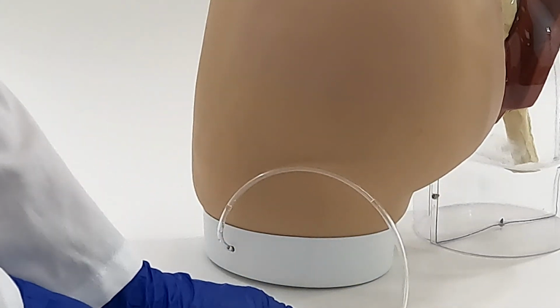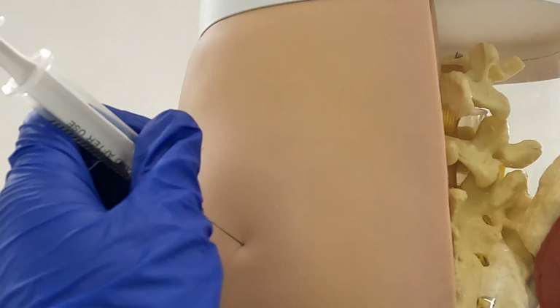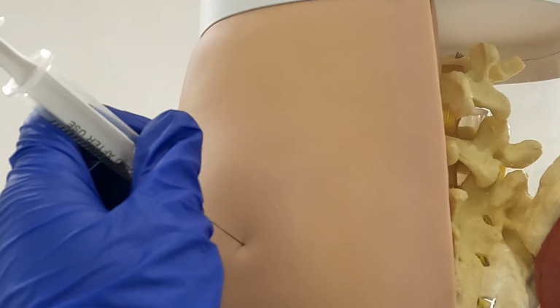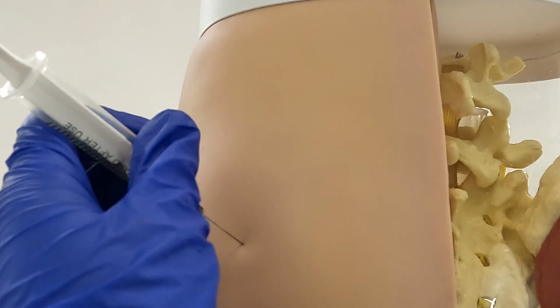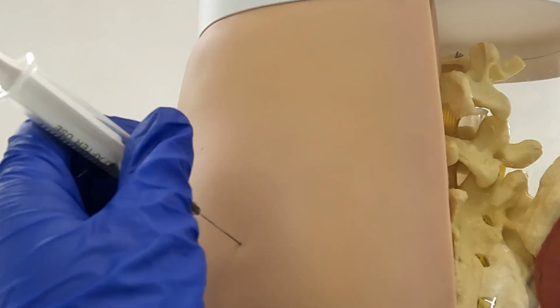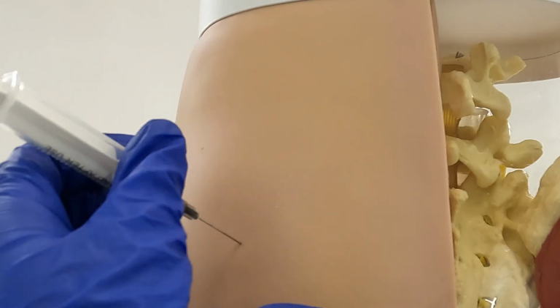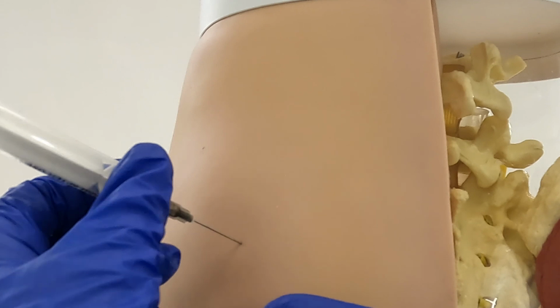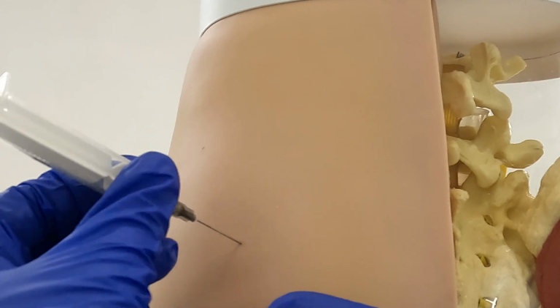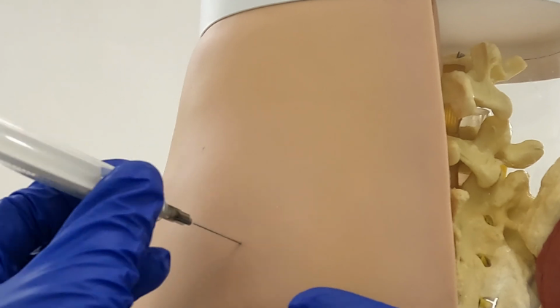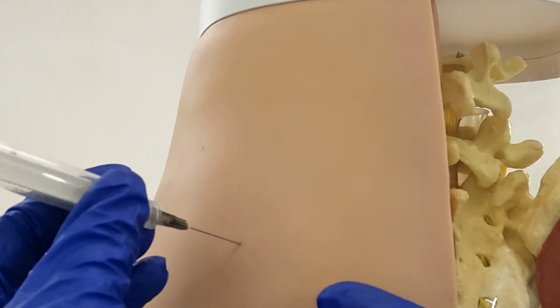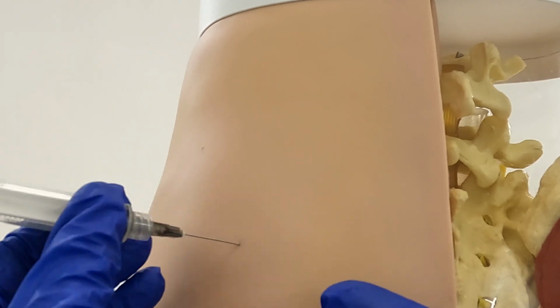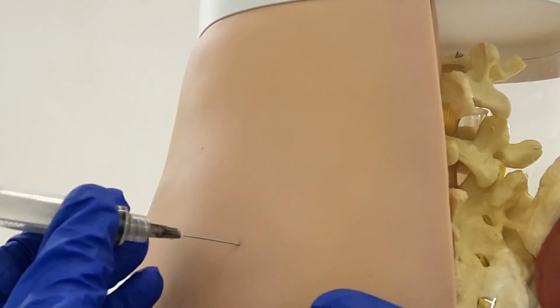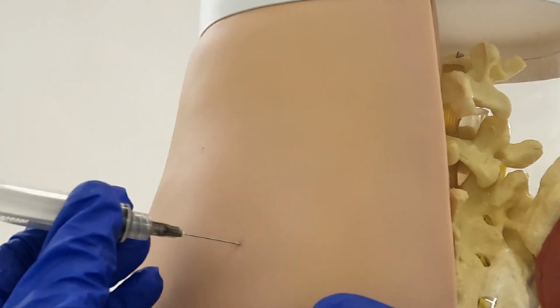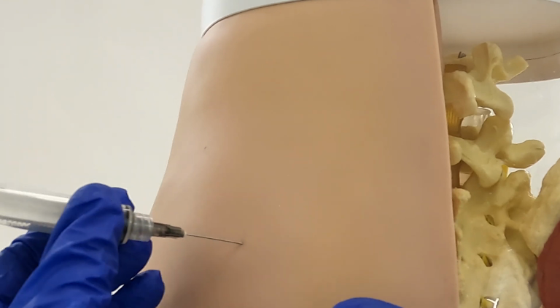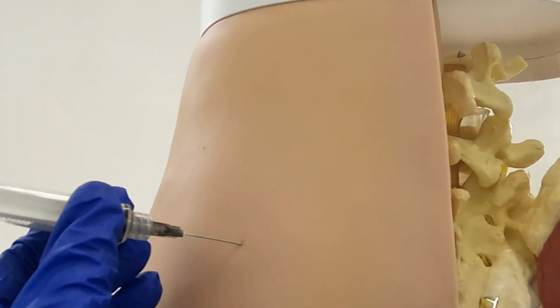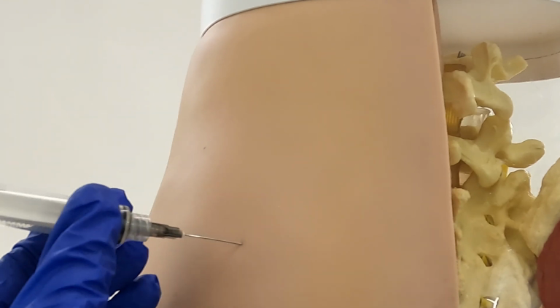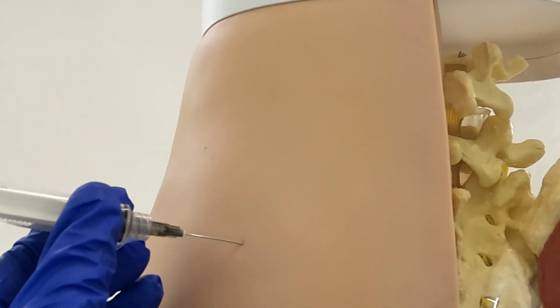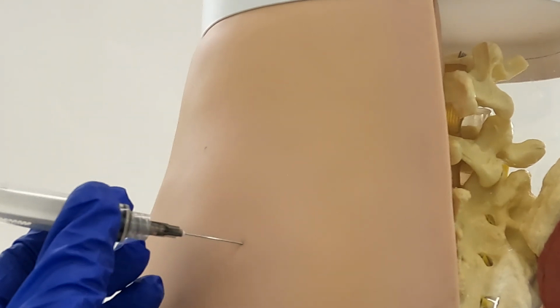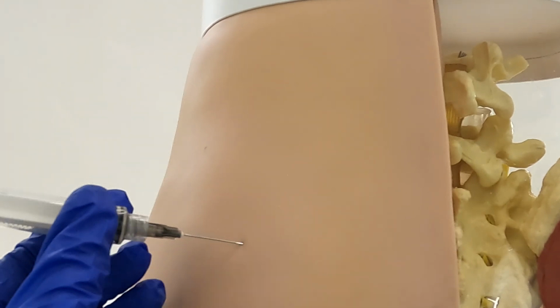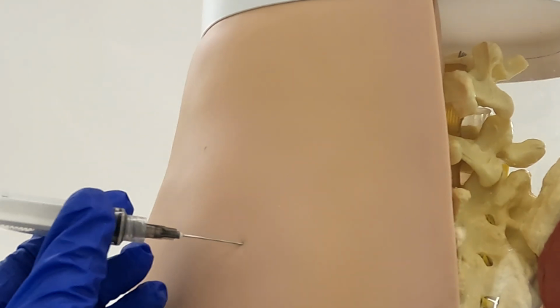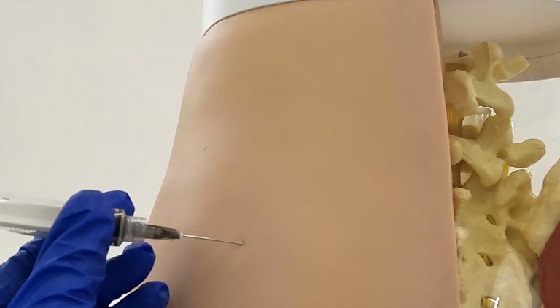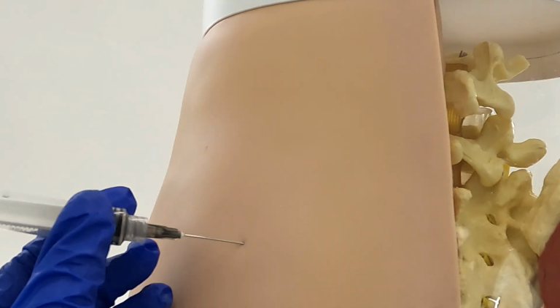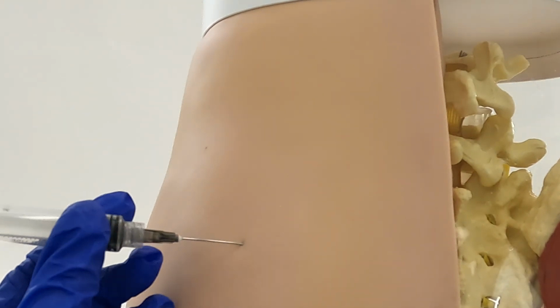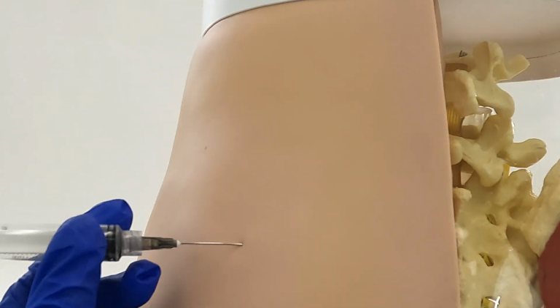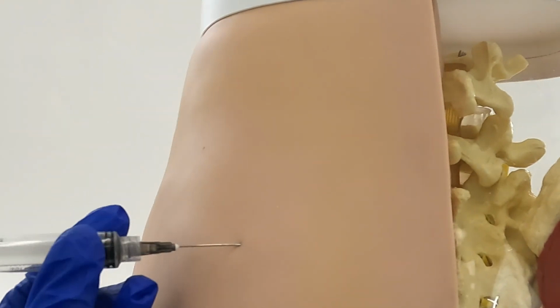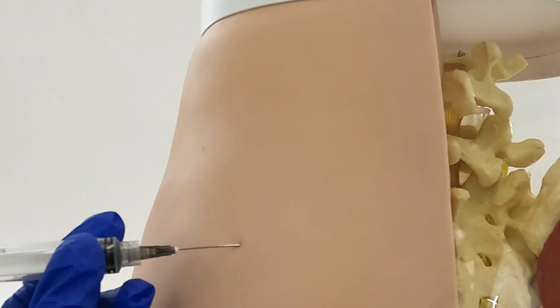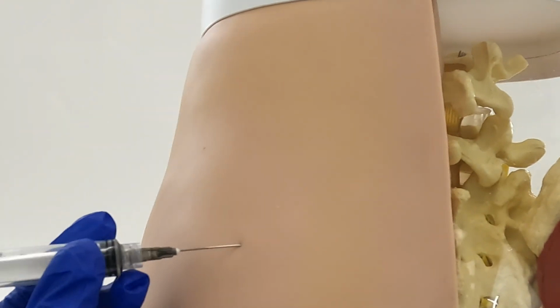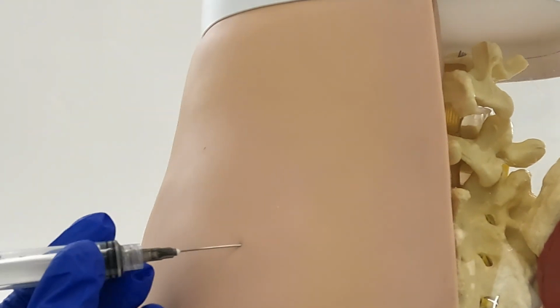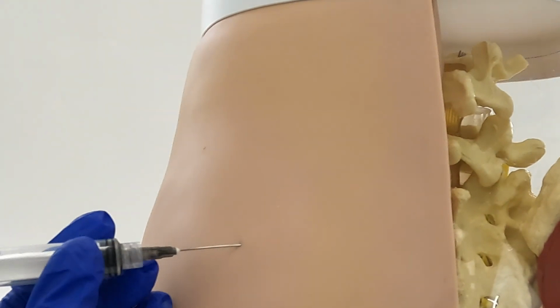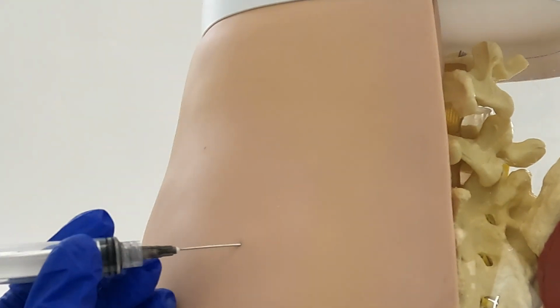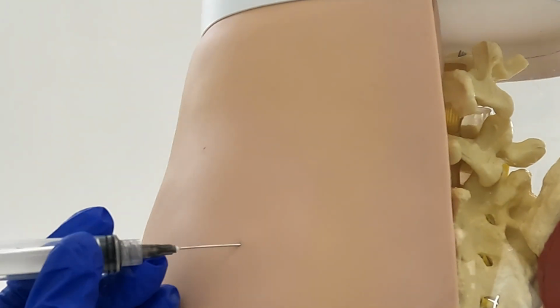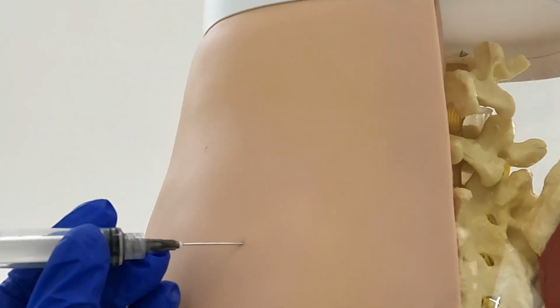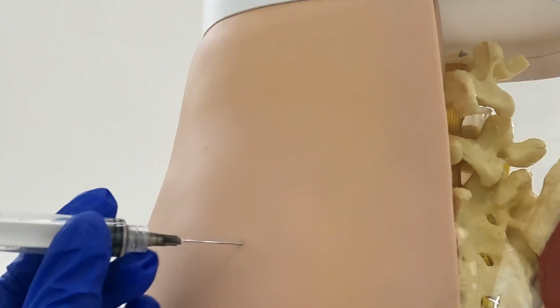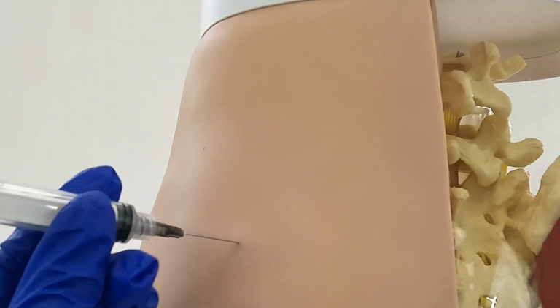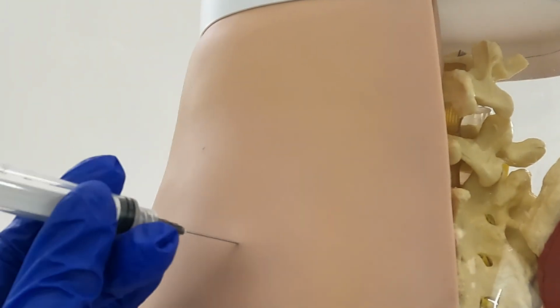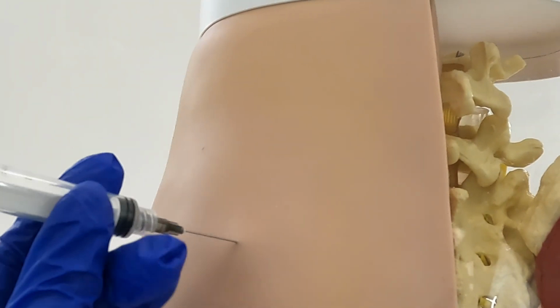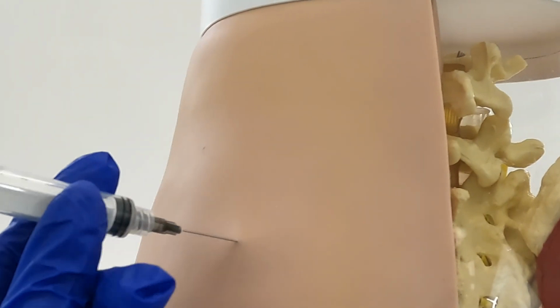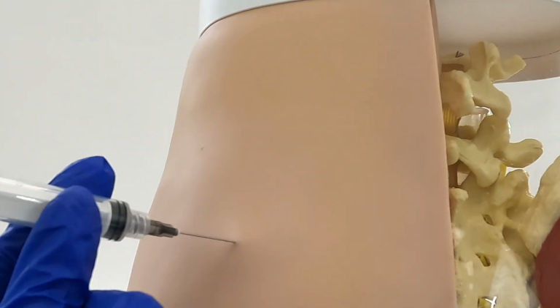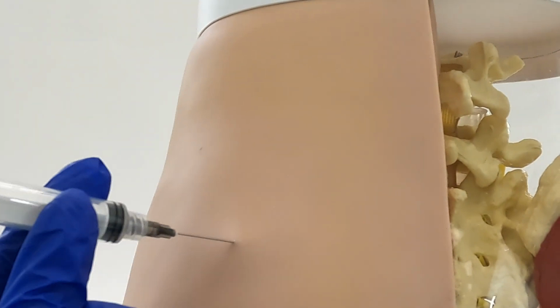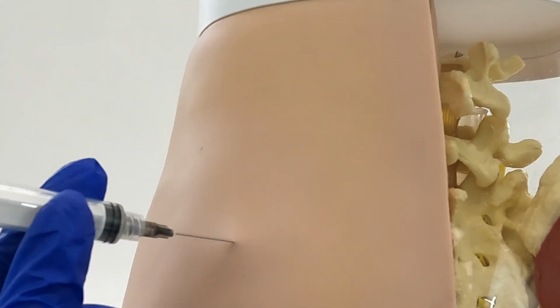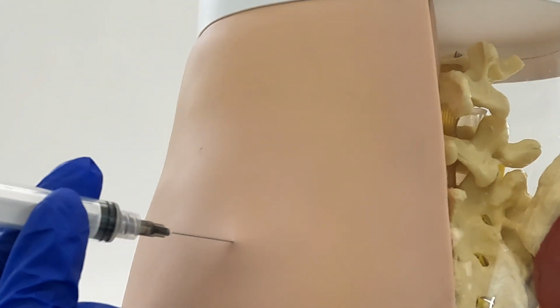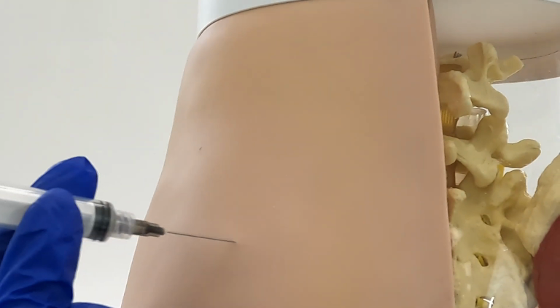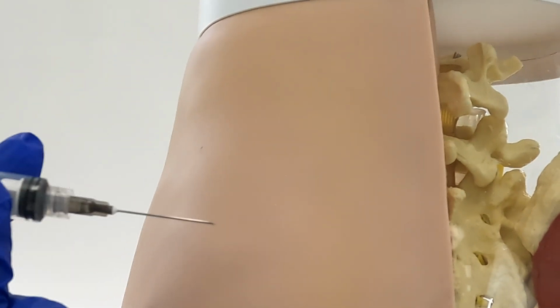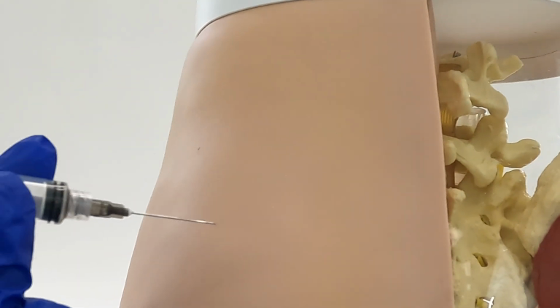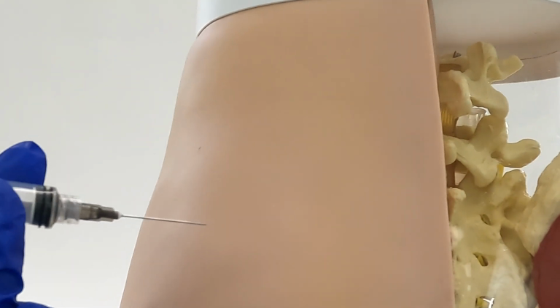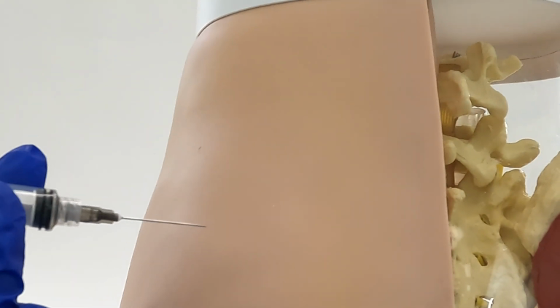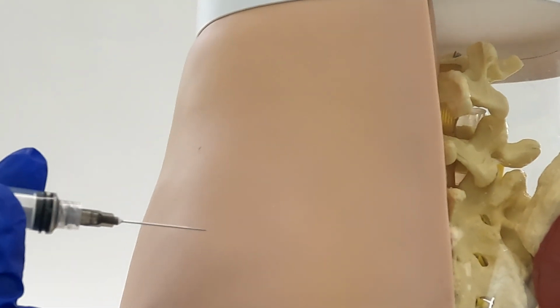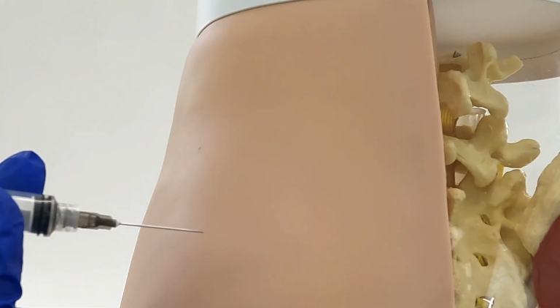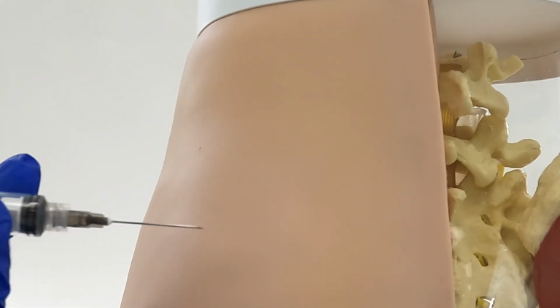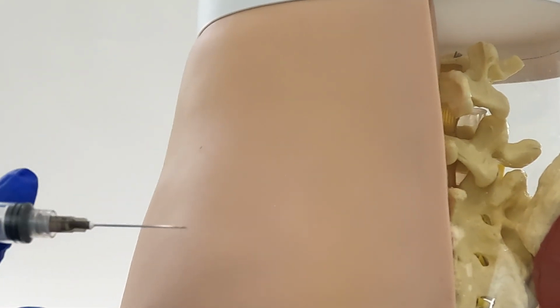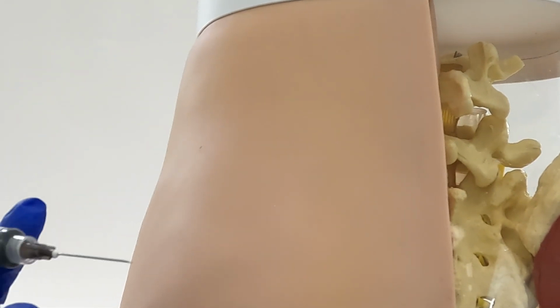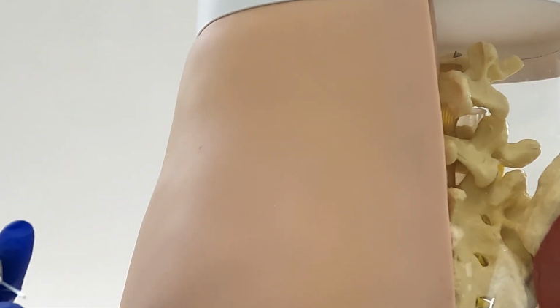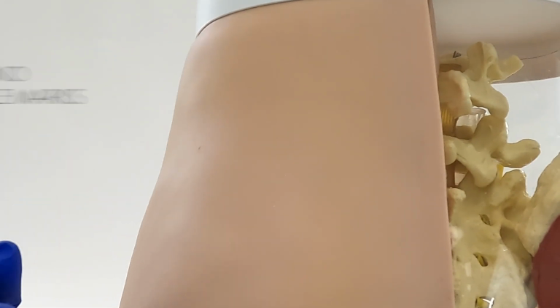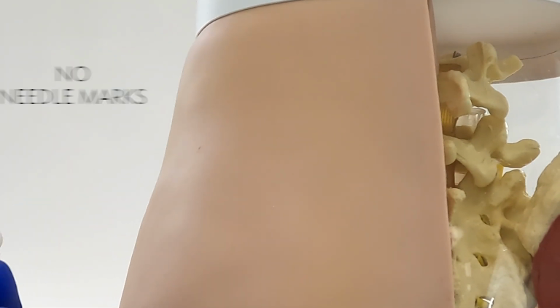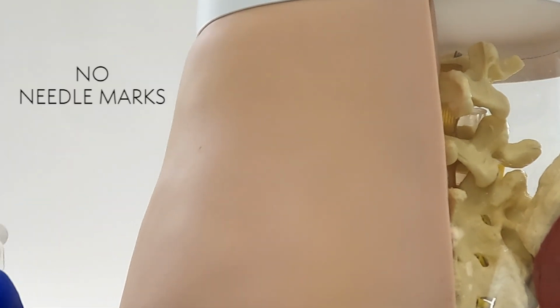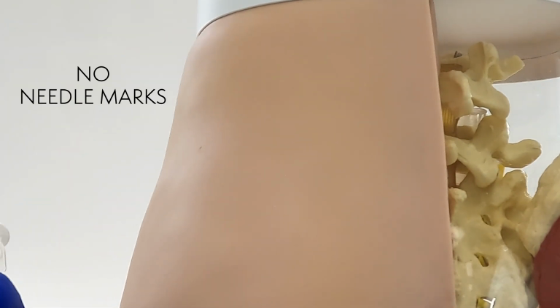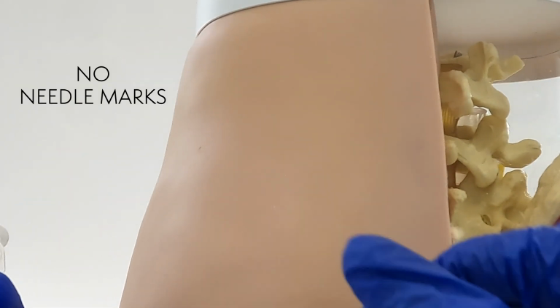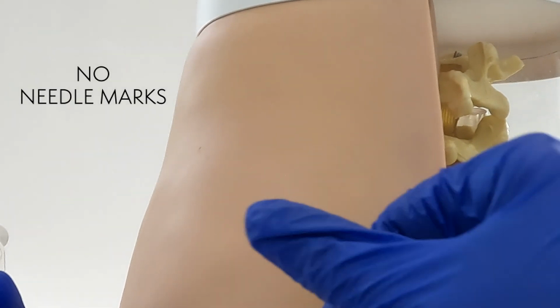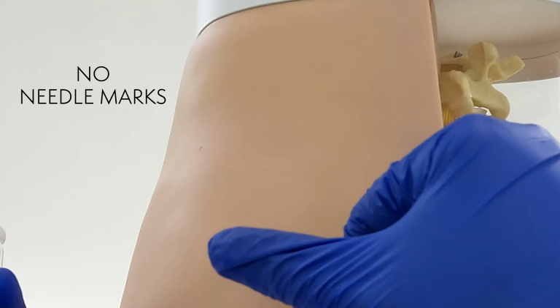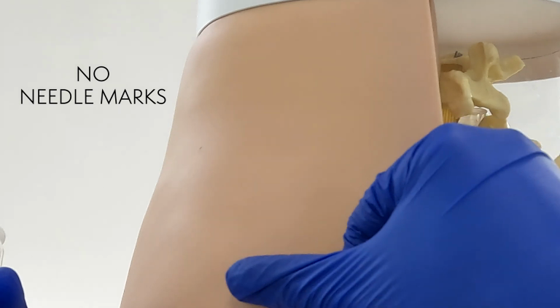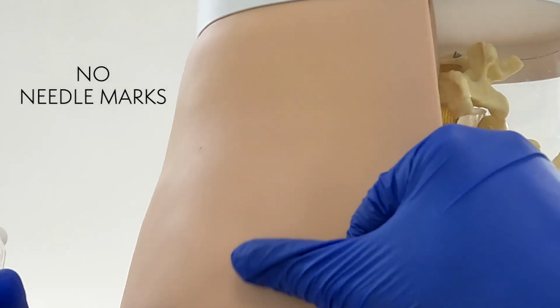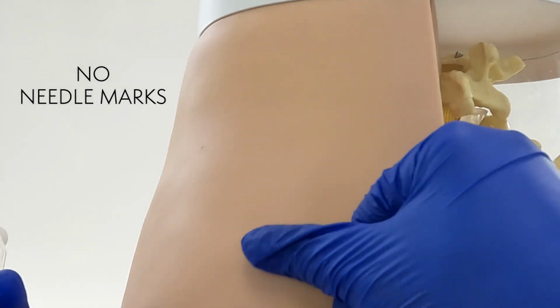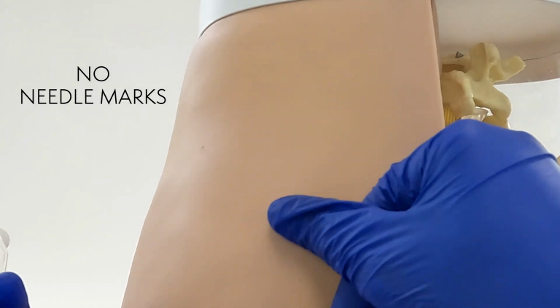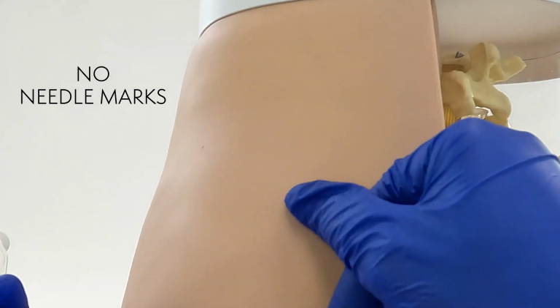Crafted from durable materials, this model allows for multiple injections without leaving needle marks.